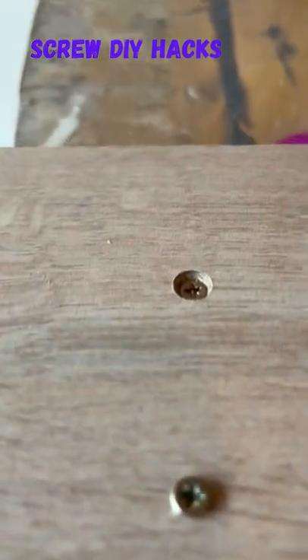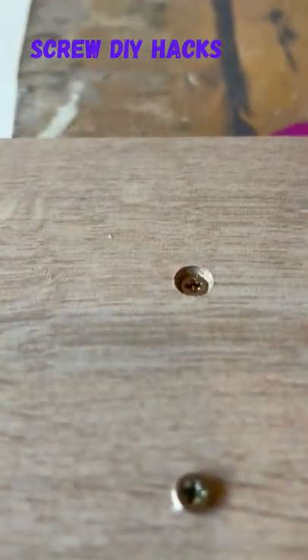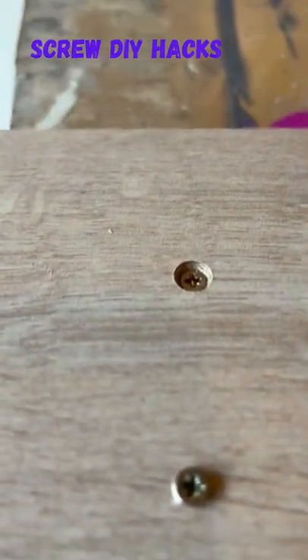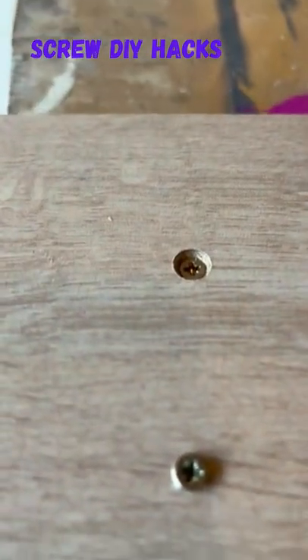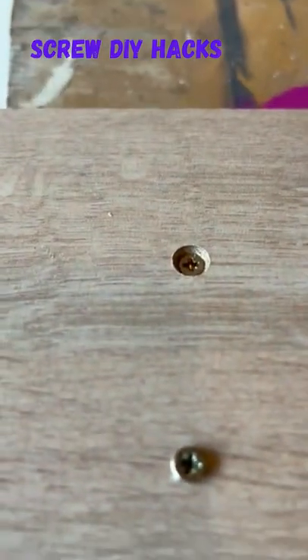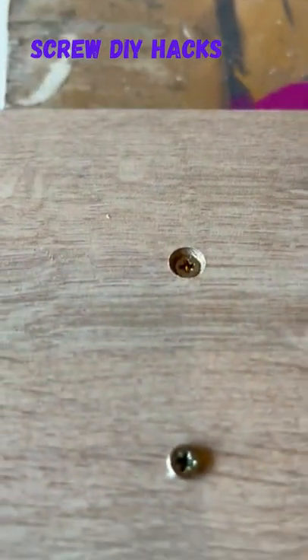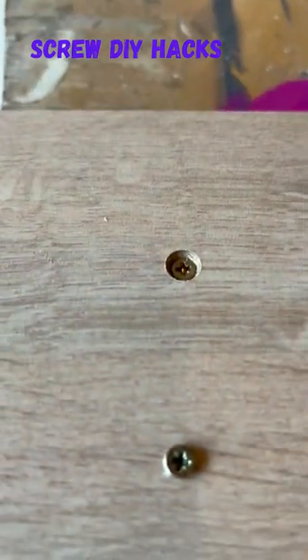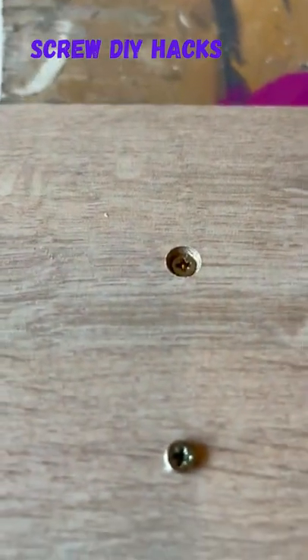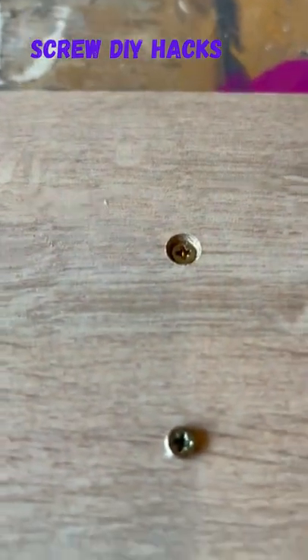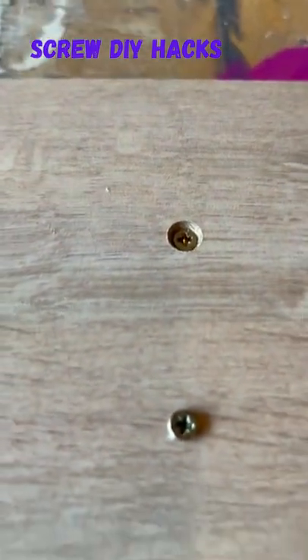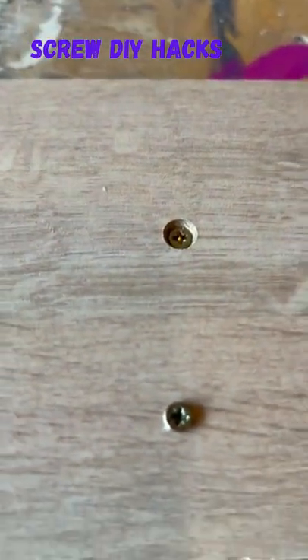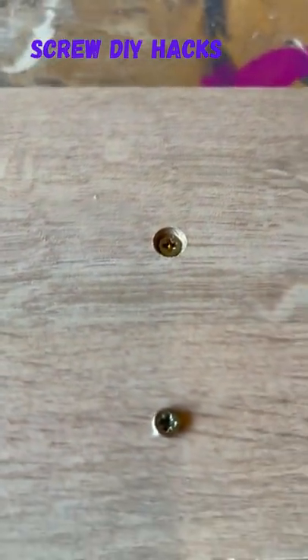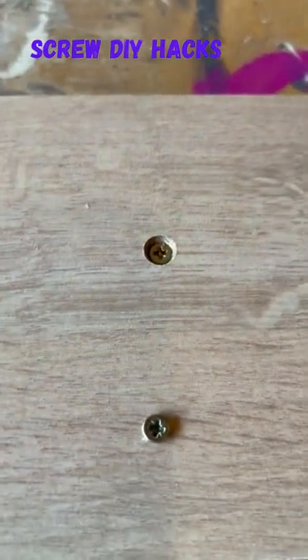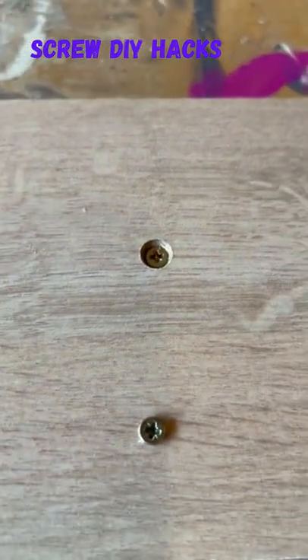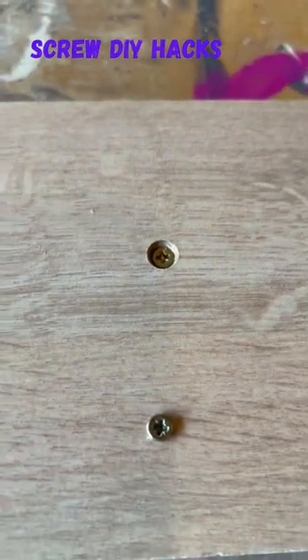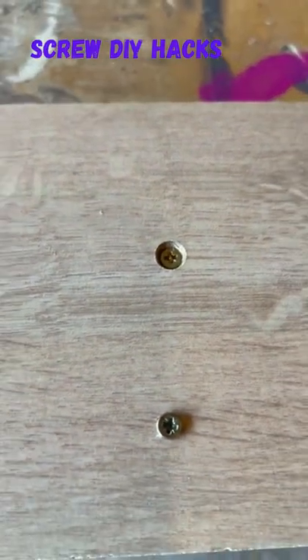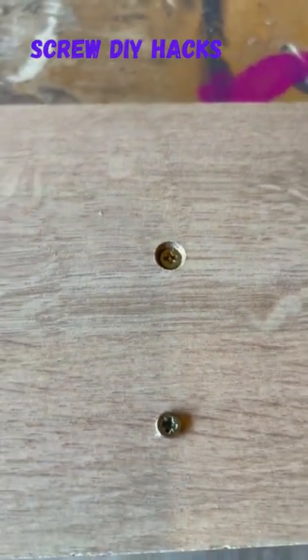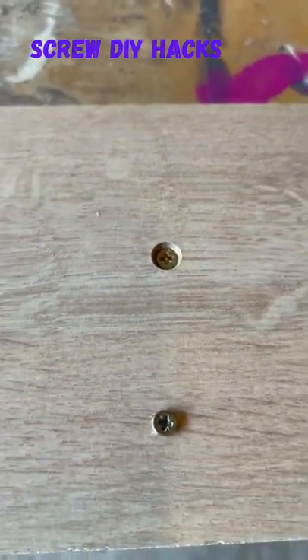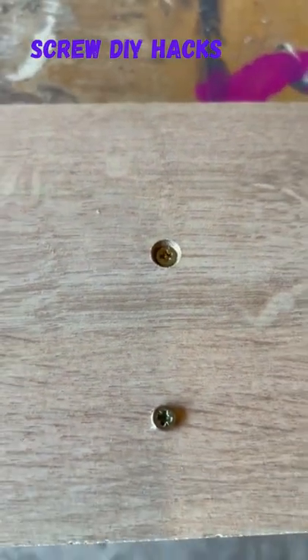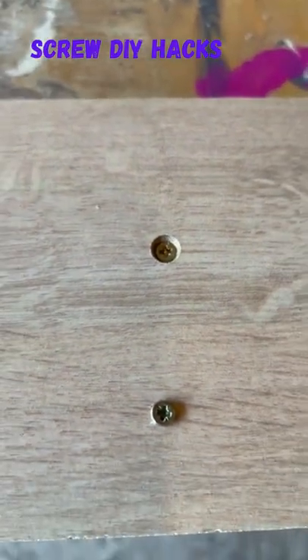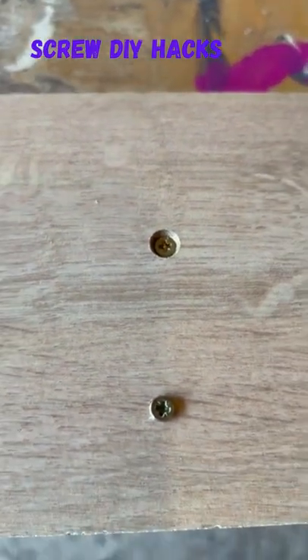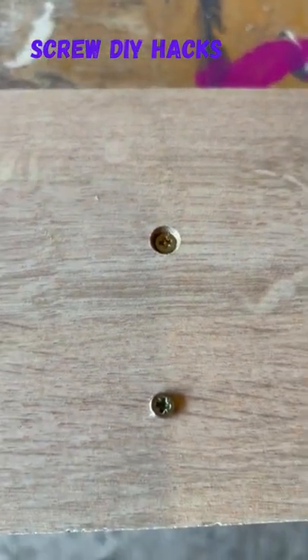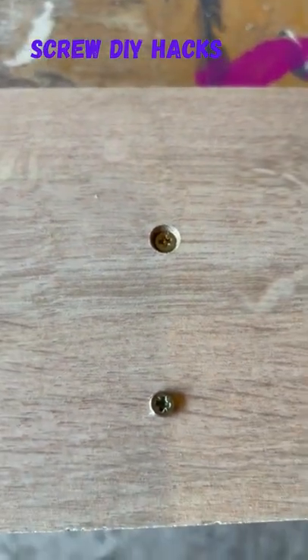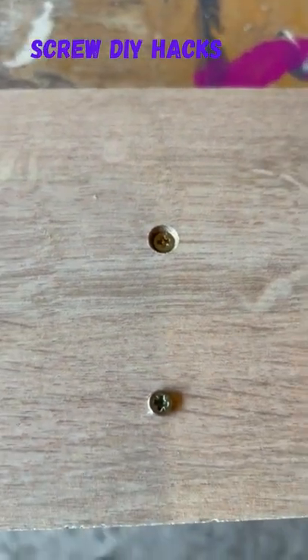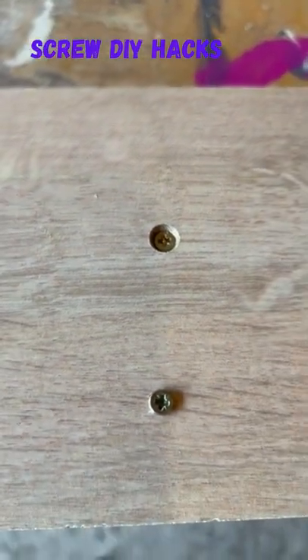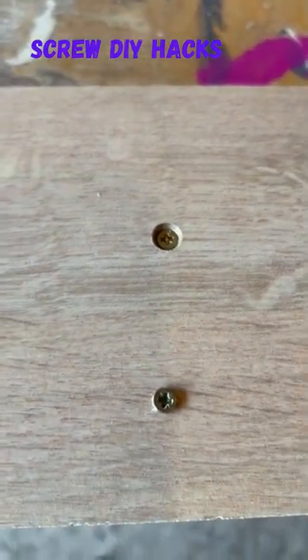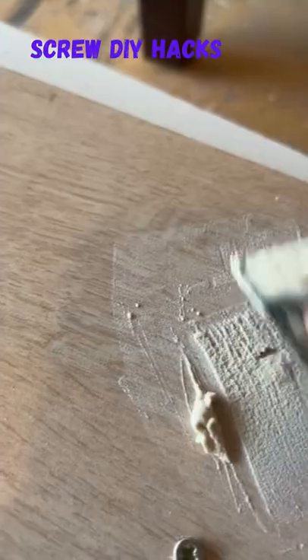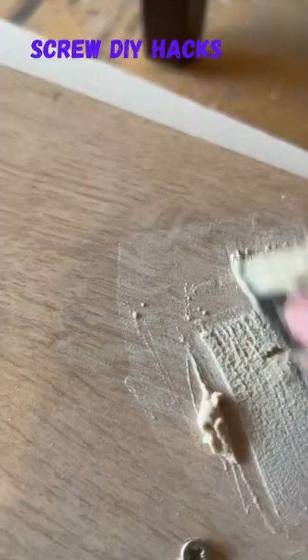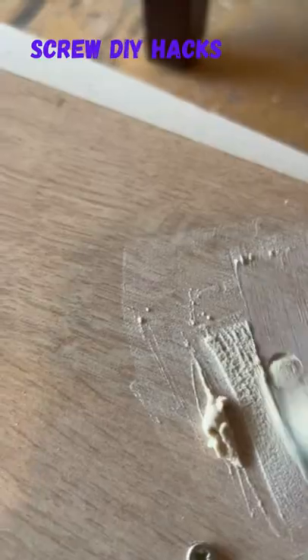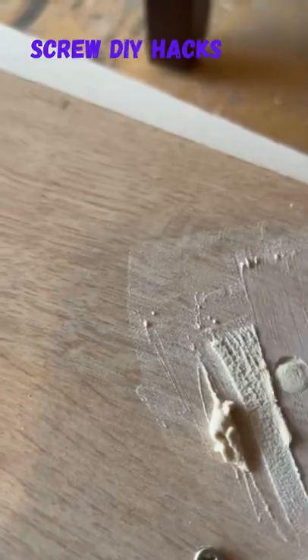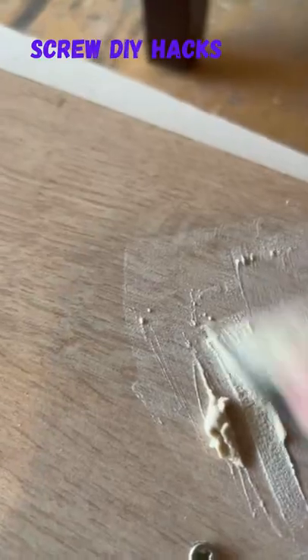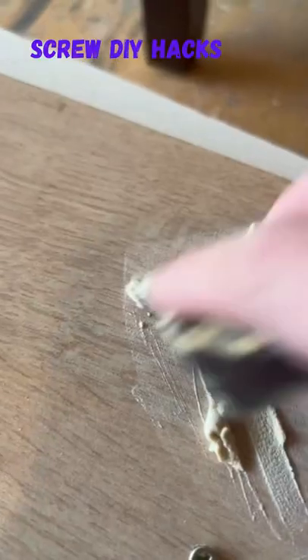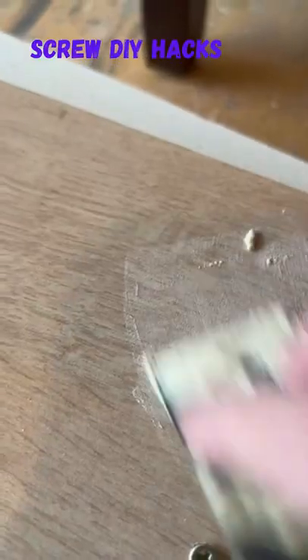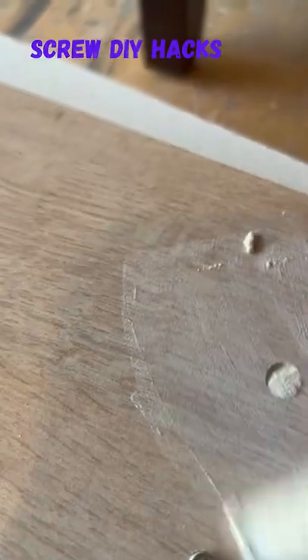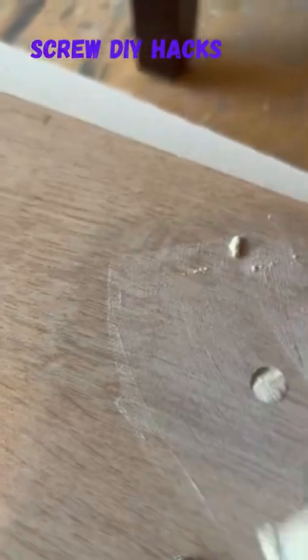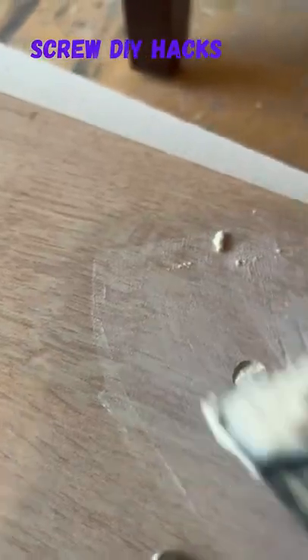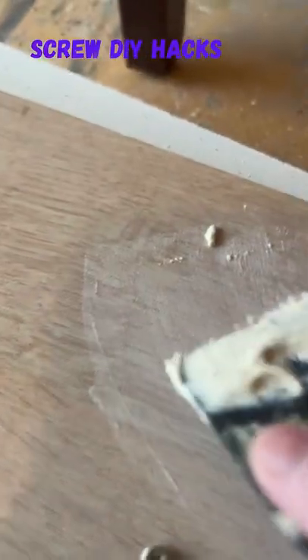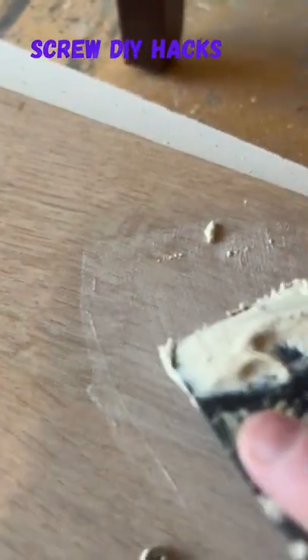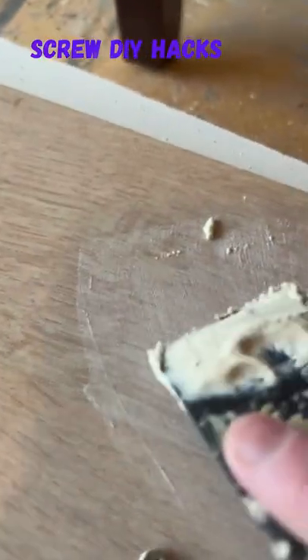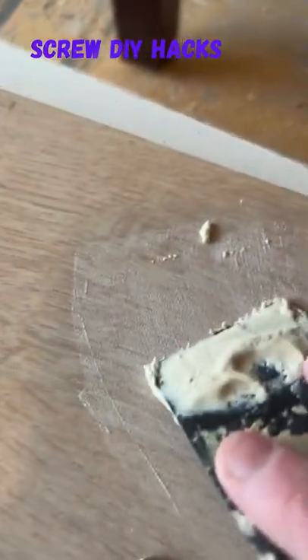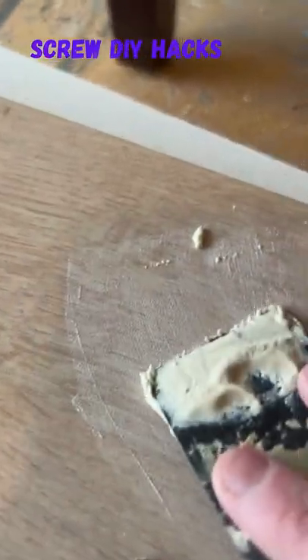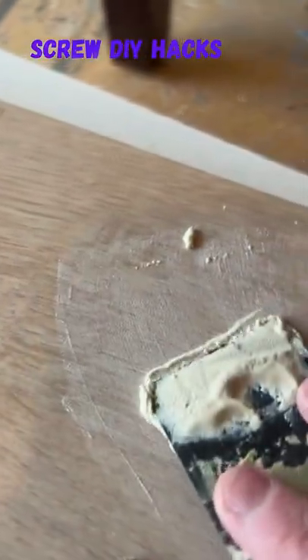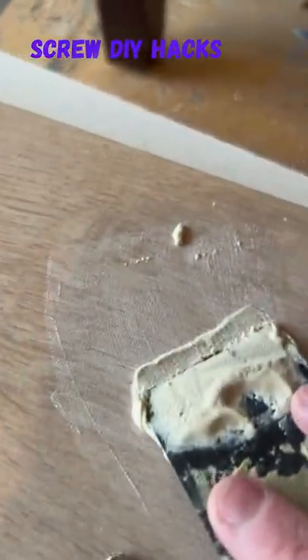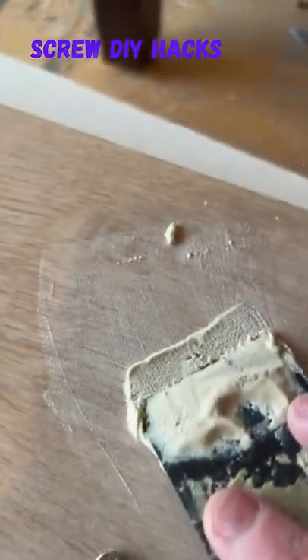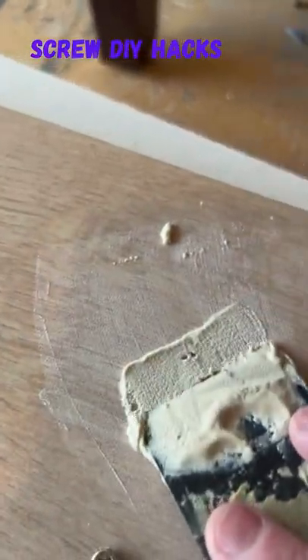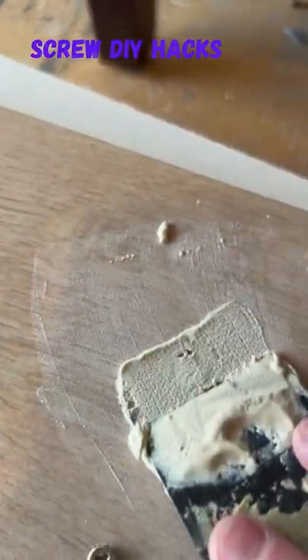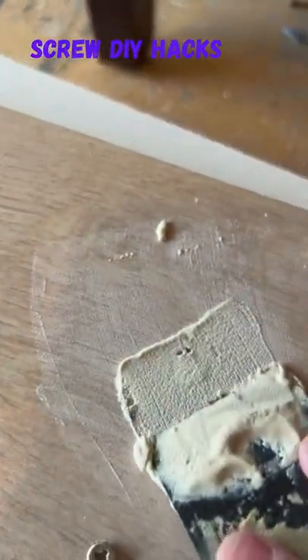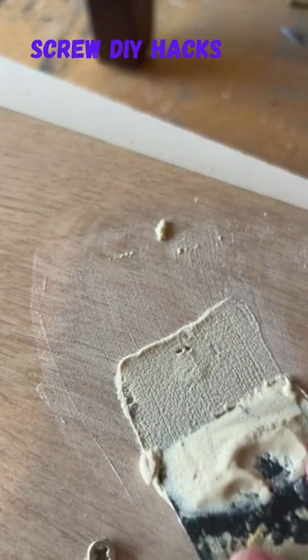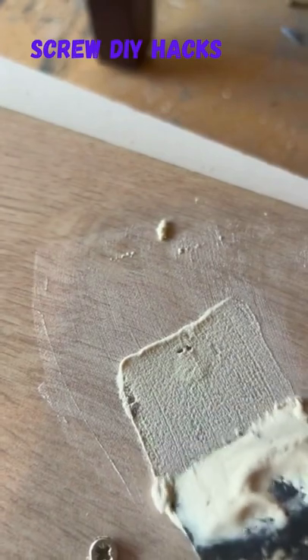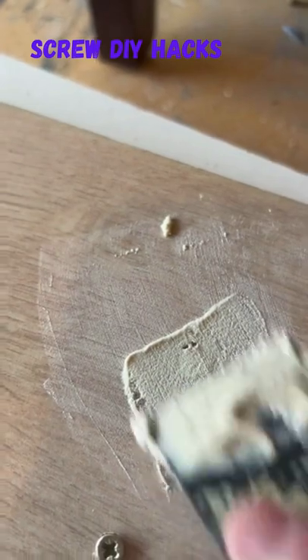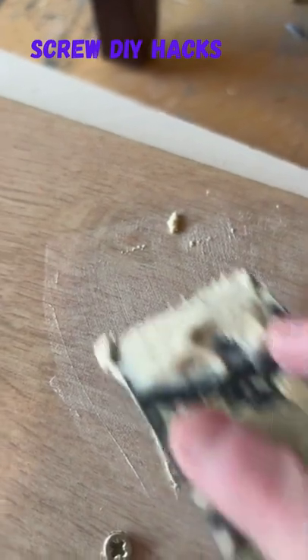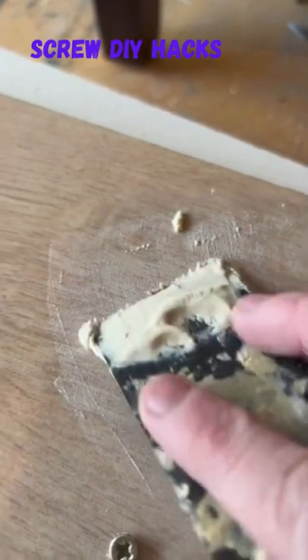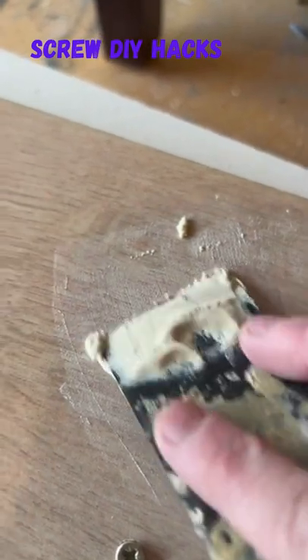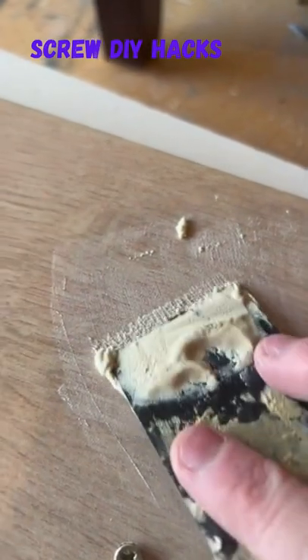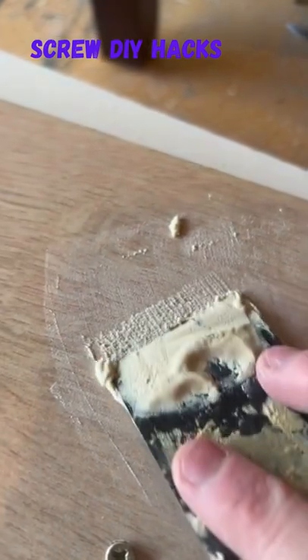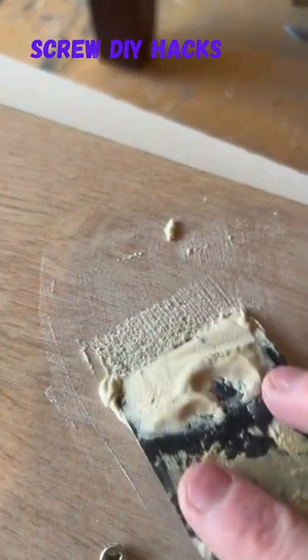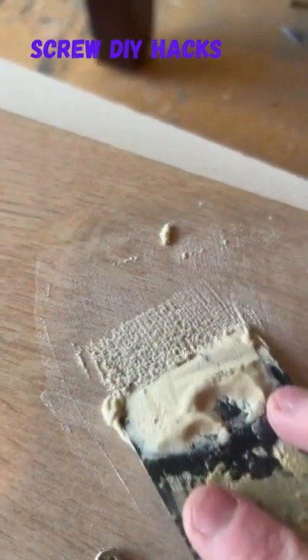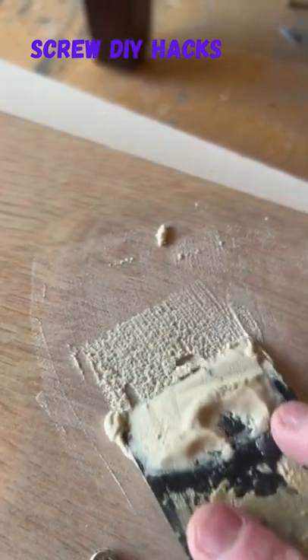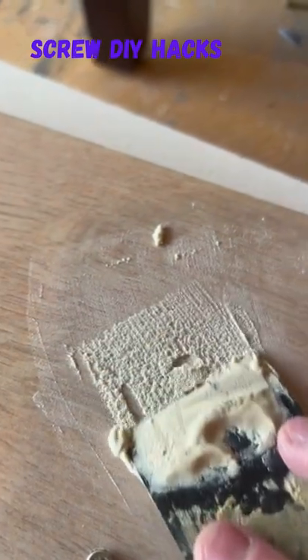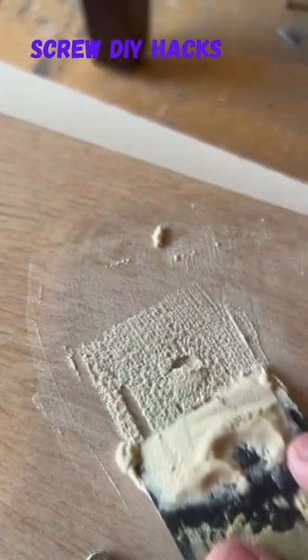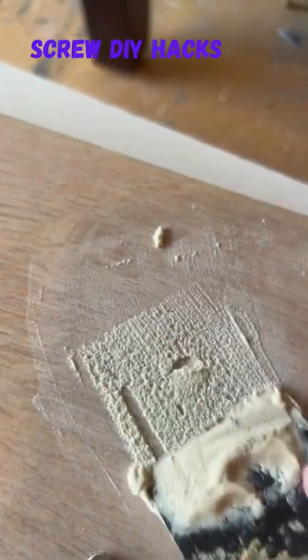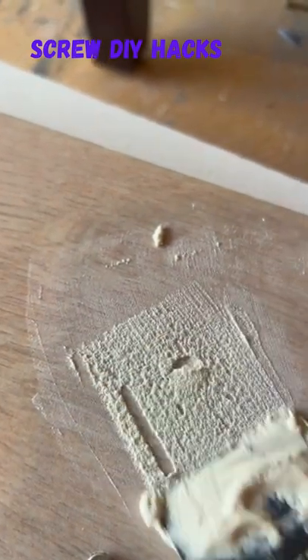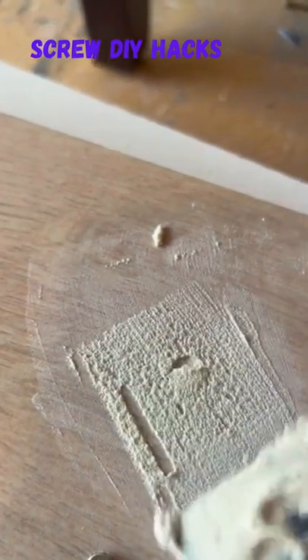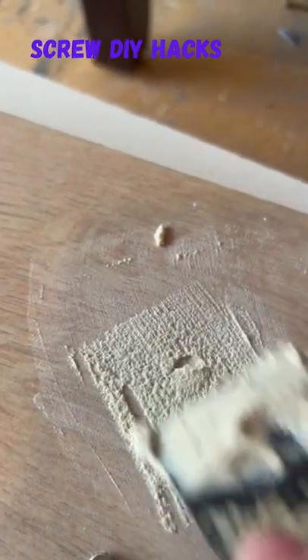Then when you're done, just put some wood filler on top, wait till it's dry, sand it down, and nobody will even know it's there.